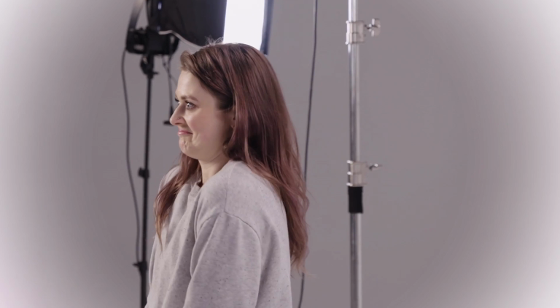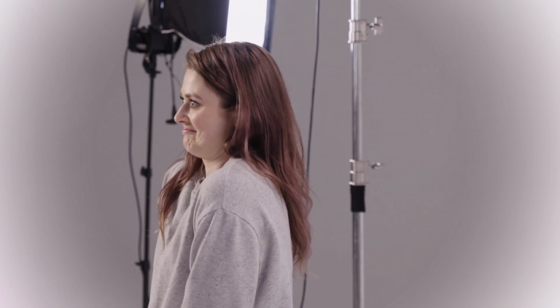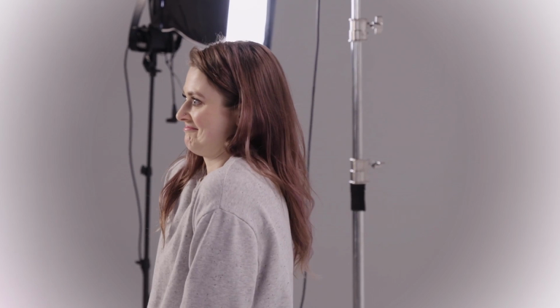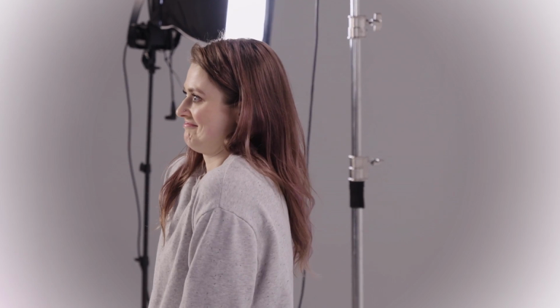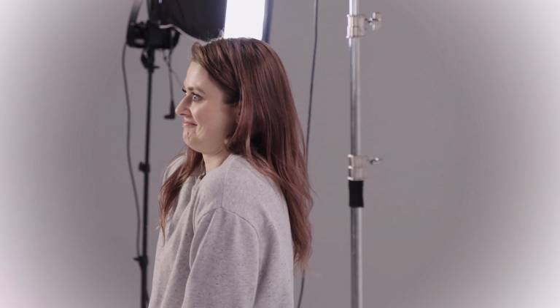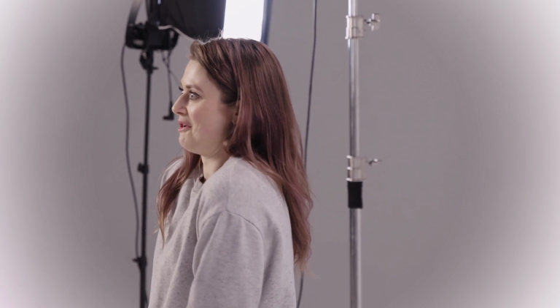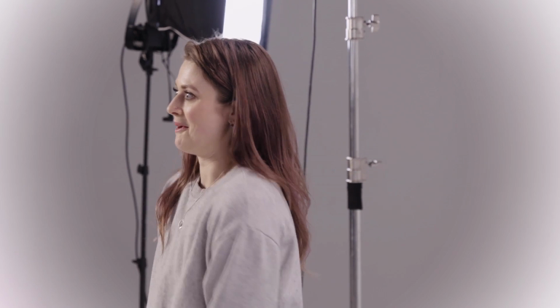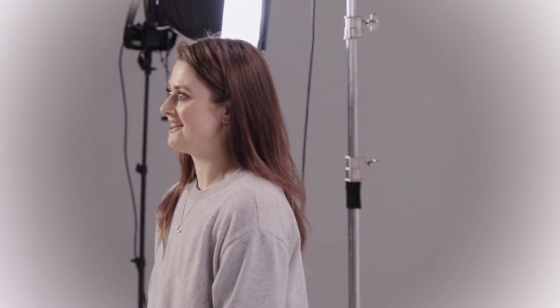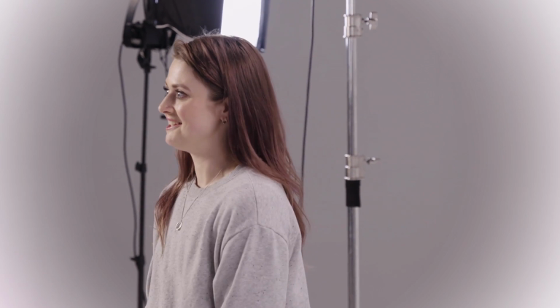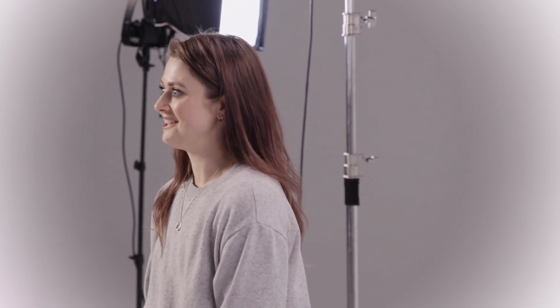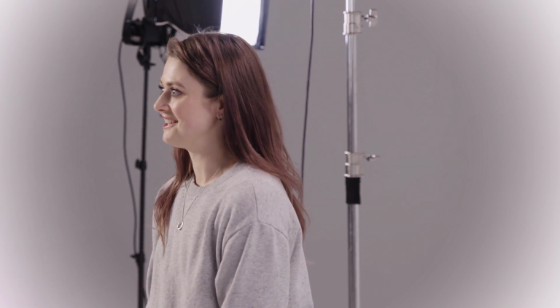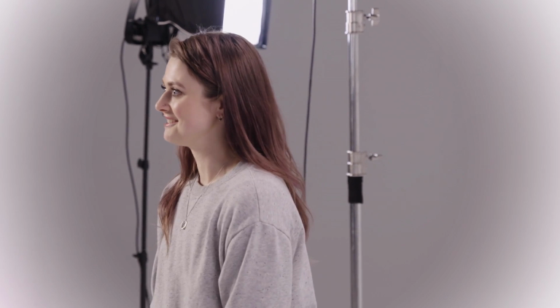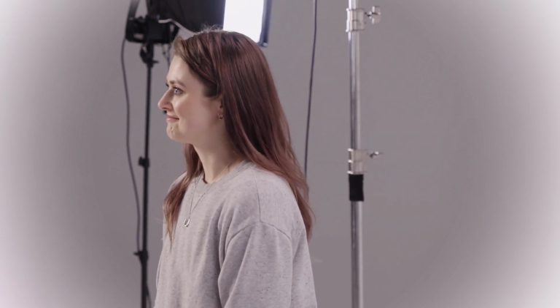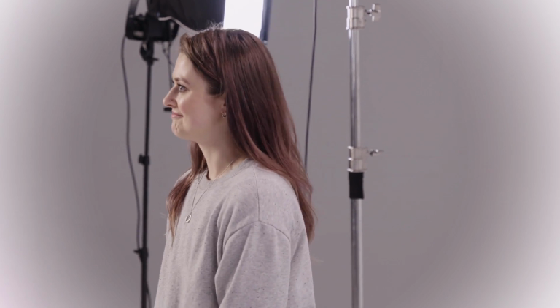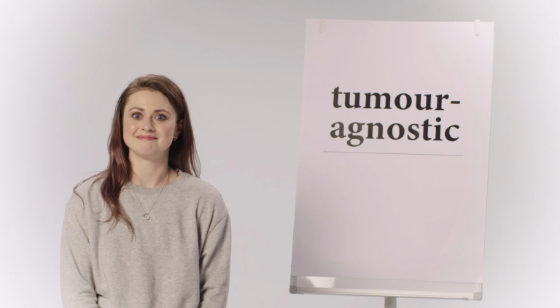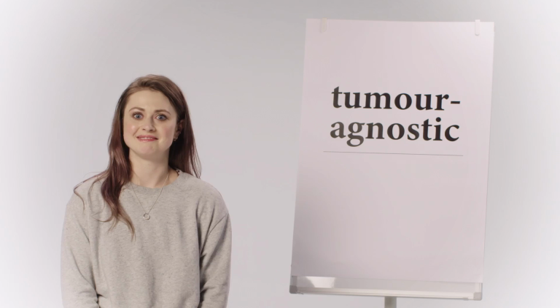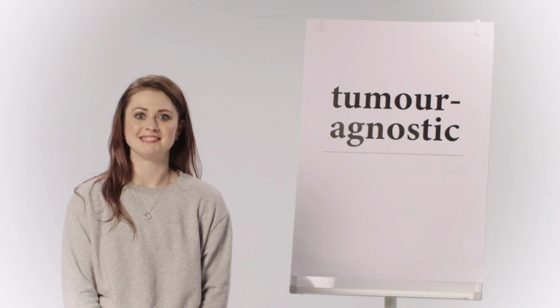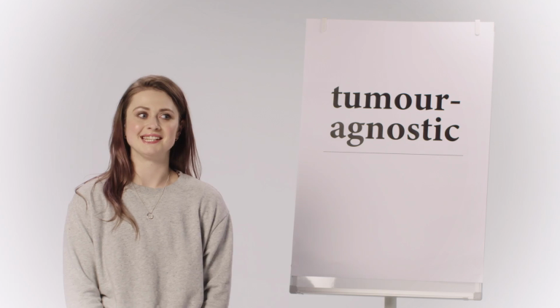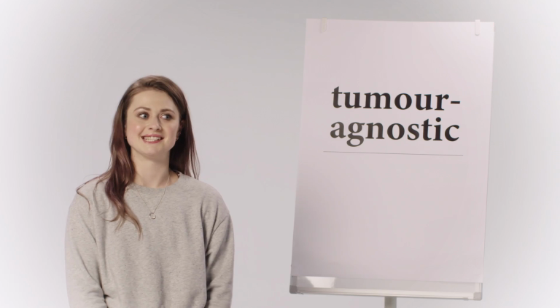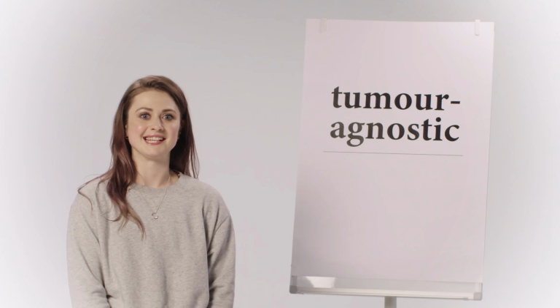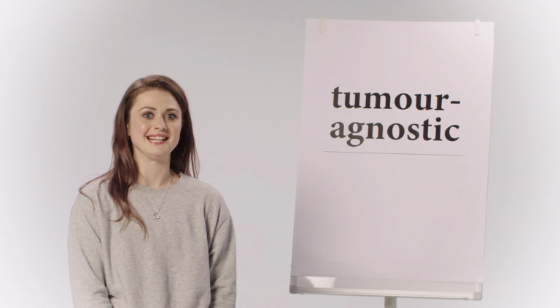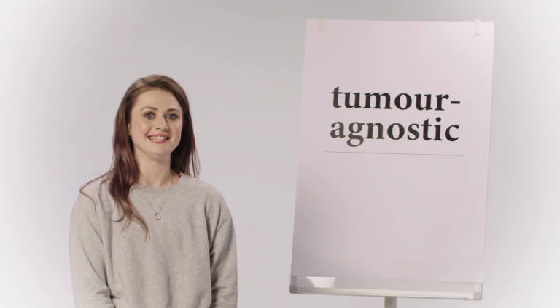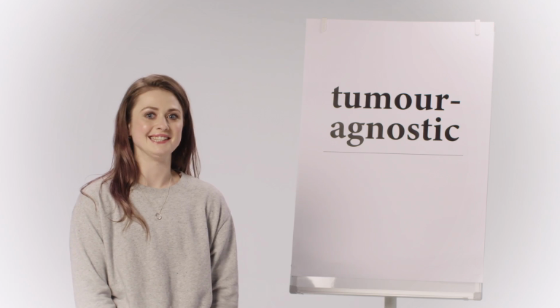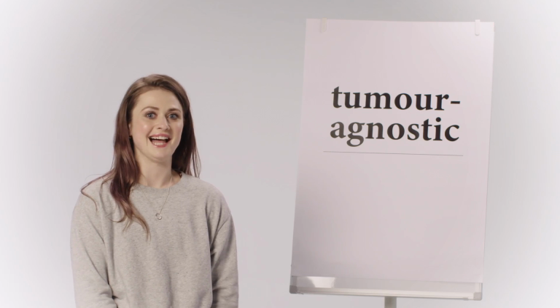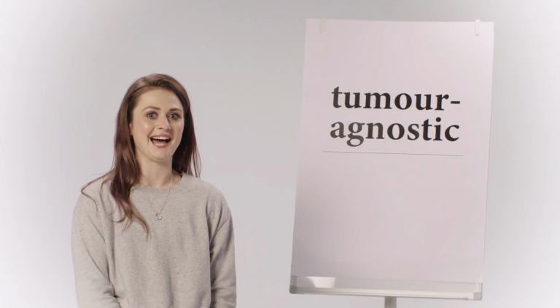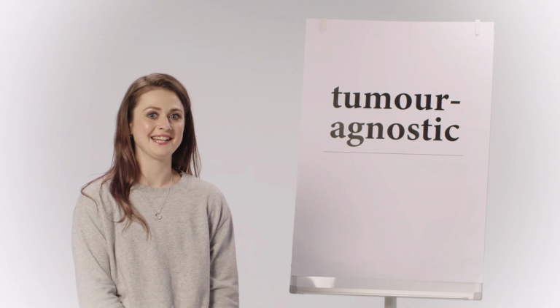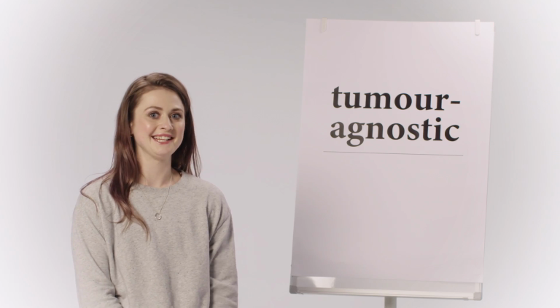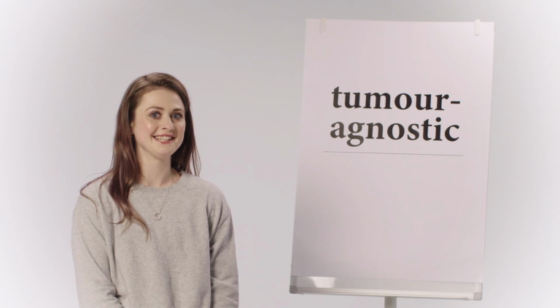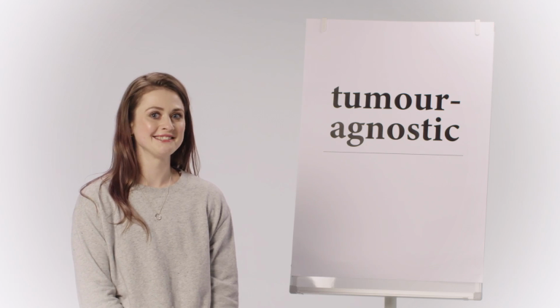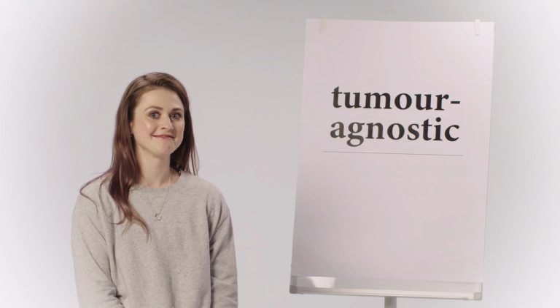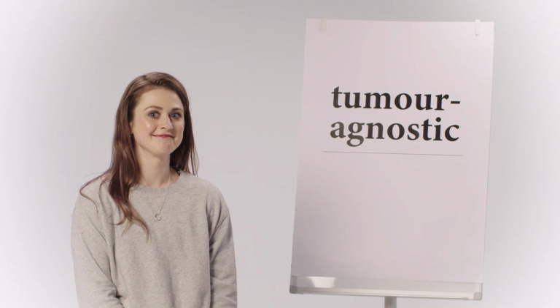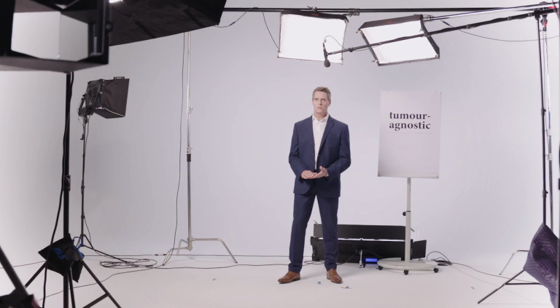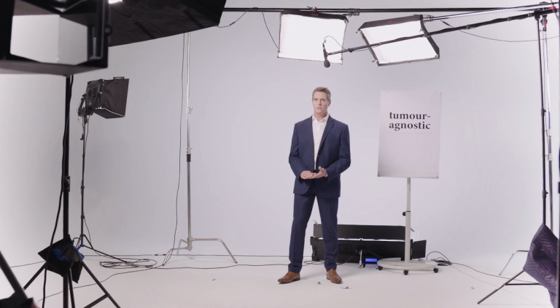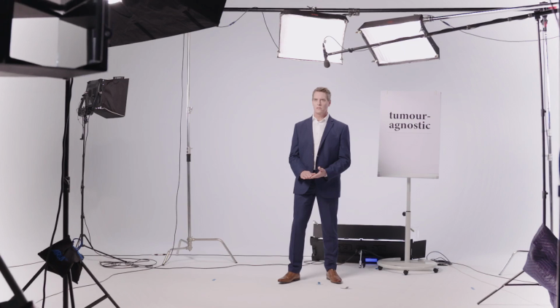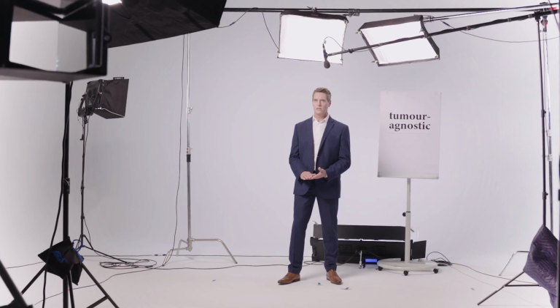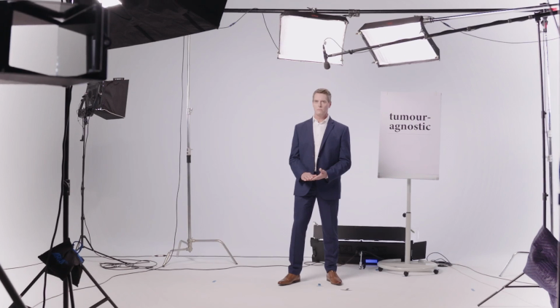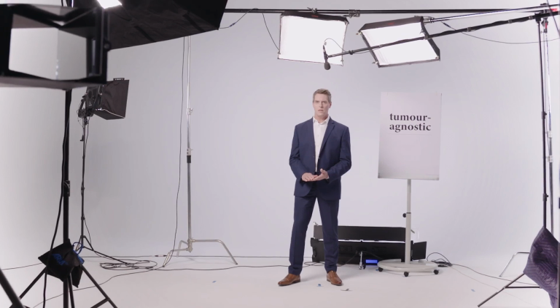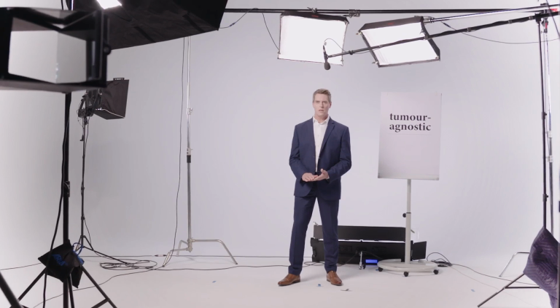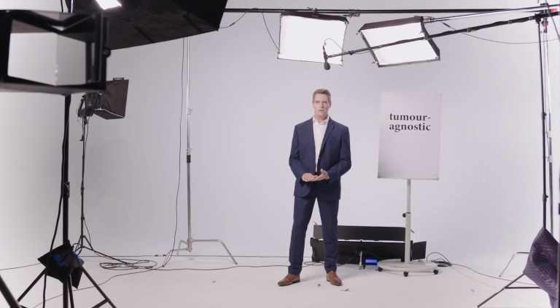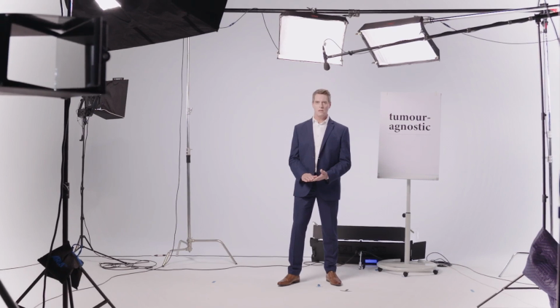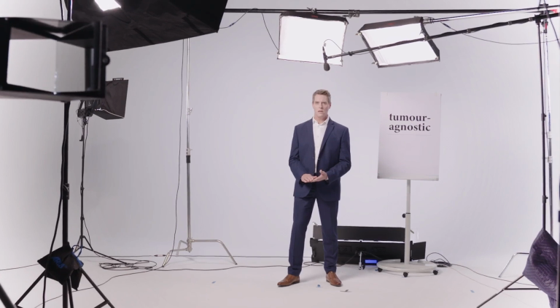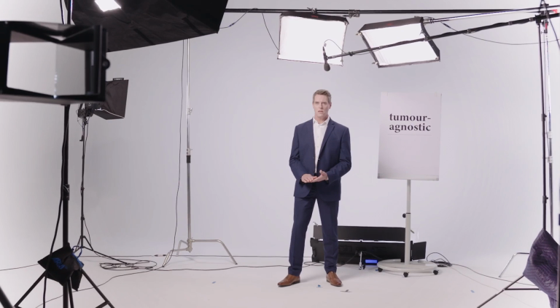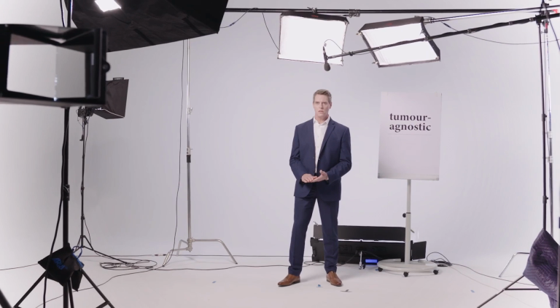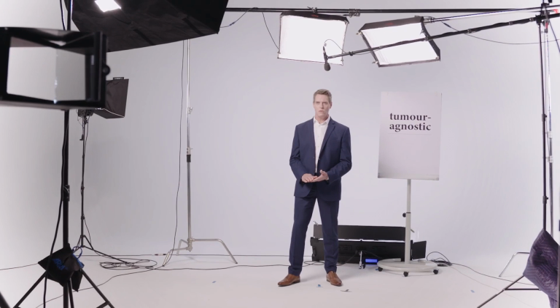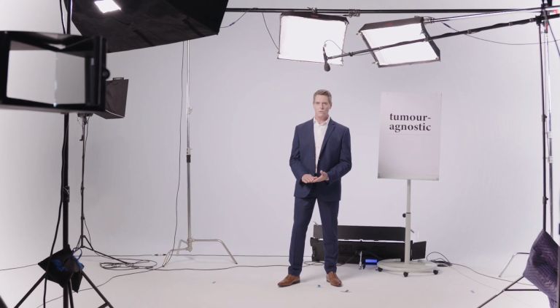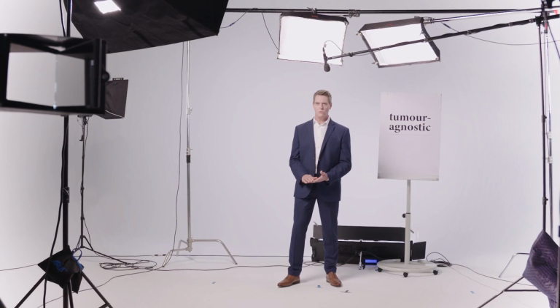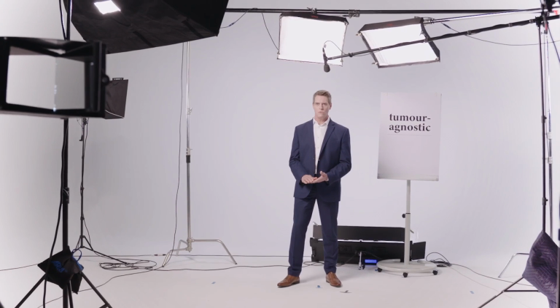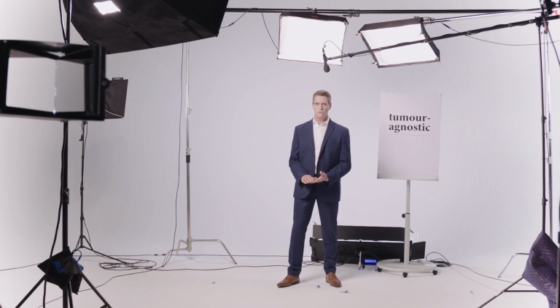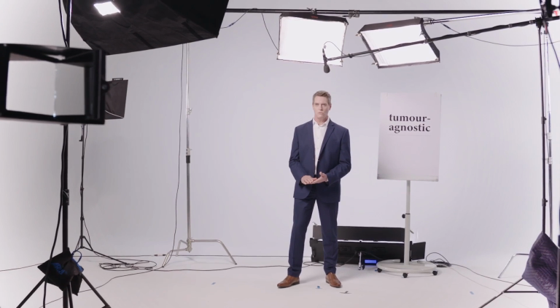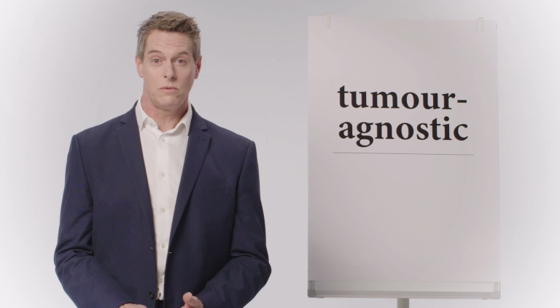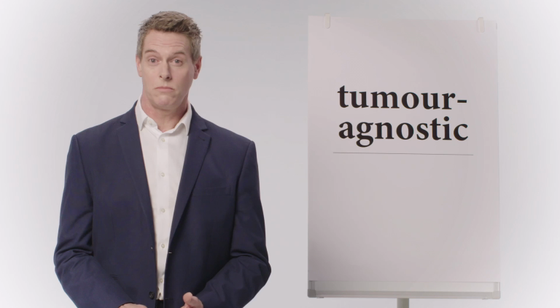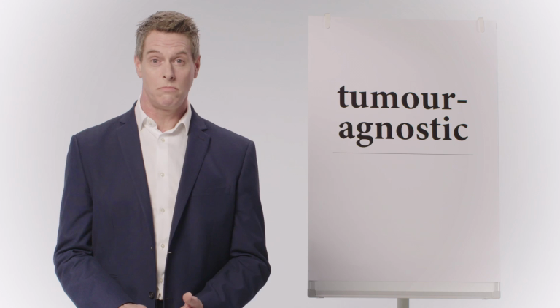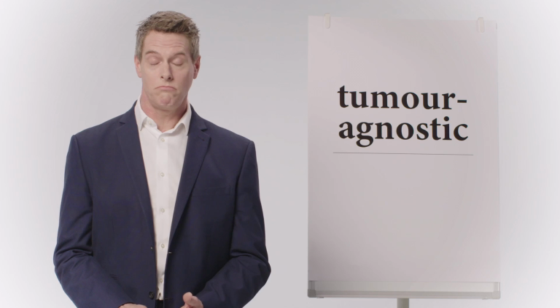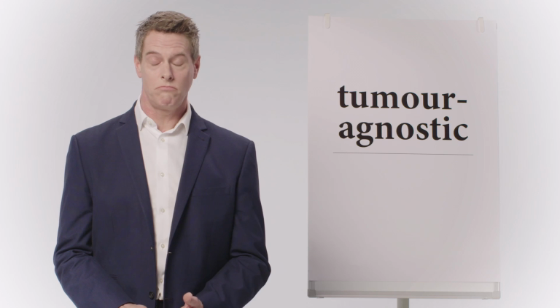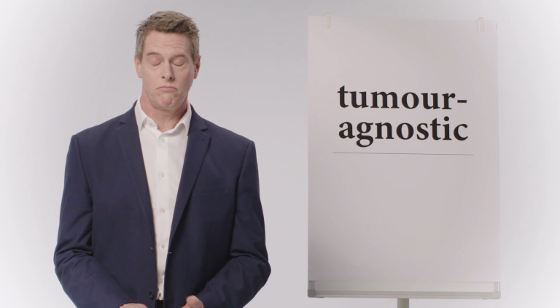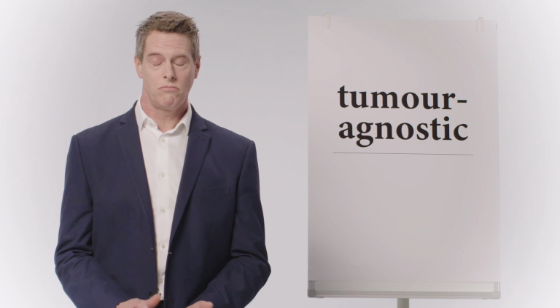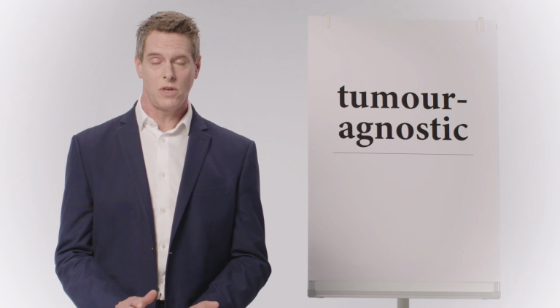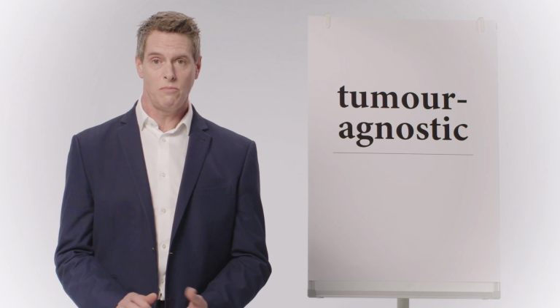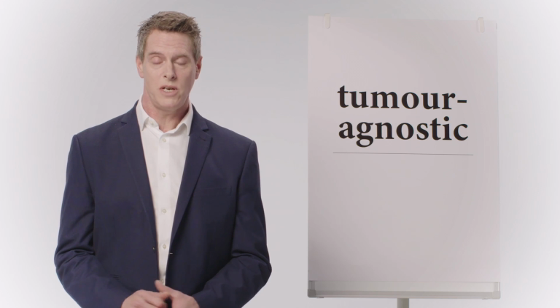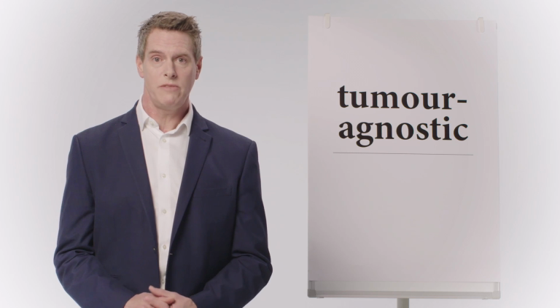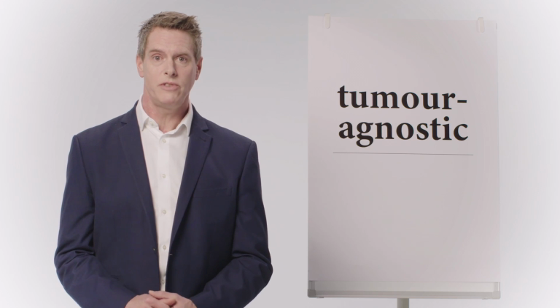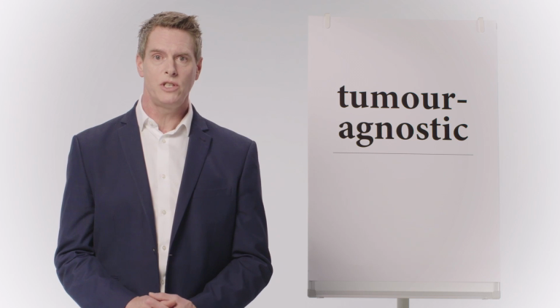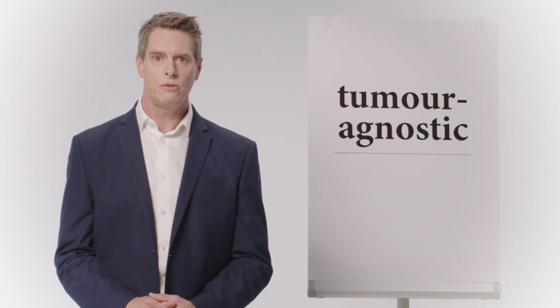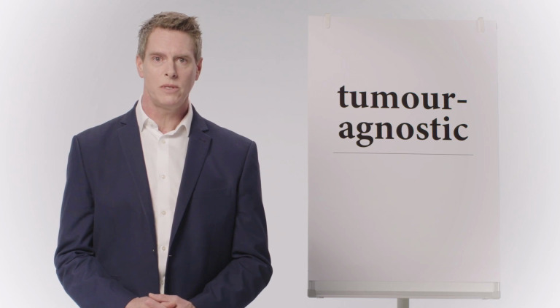No idea. Is it Latin? Does it mean that you don't believe in tumors?